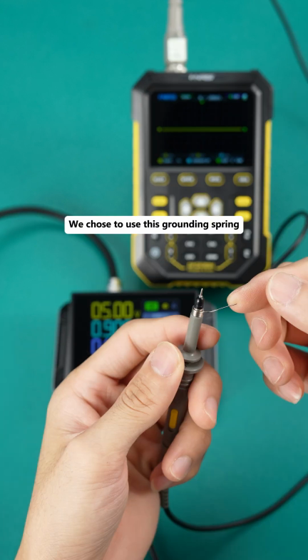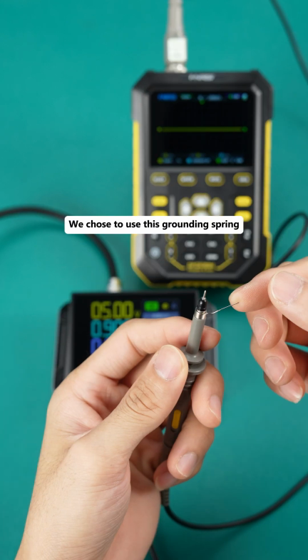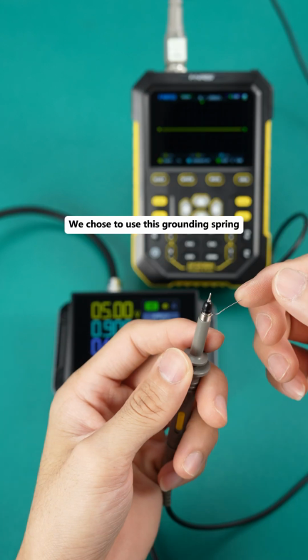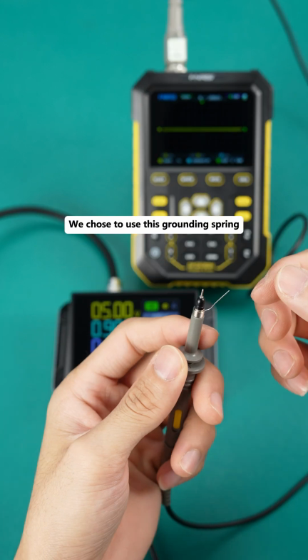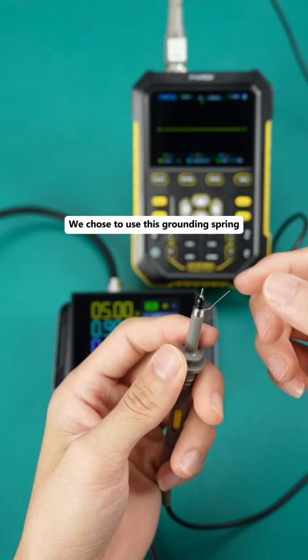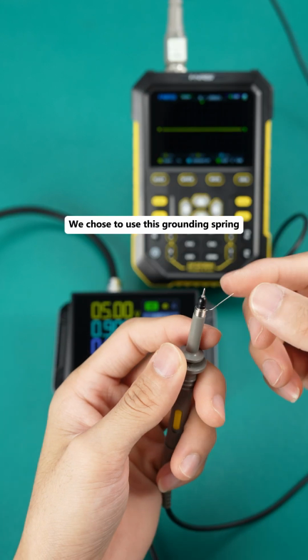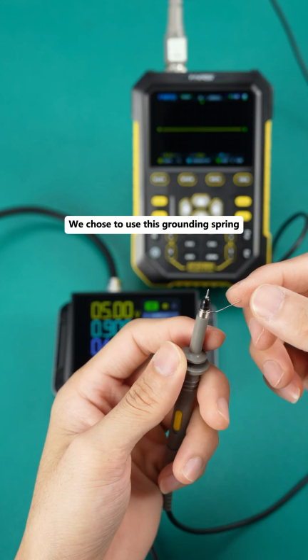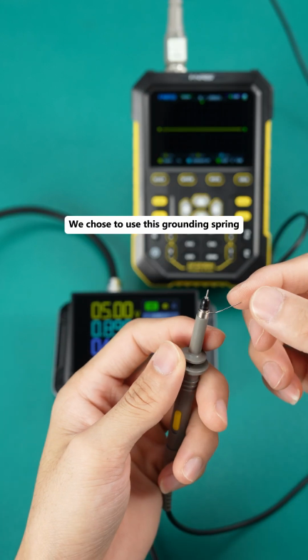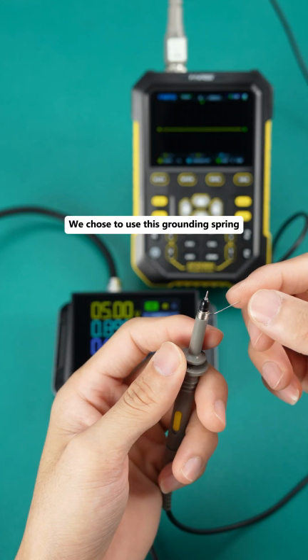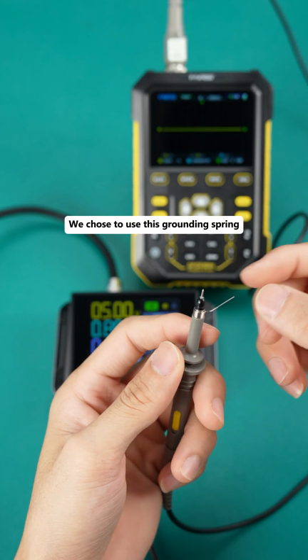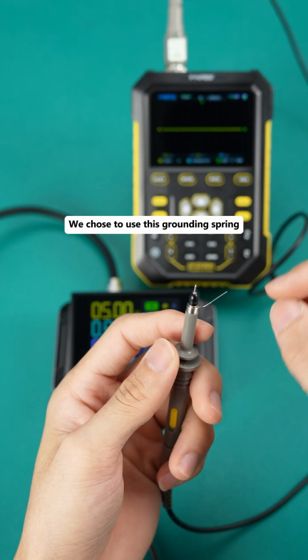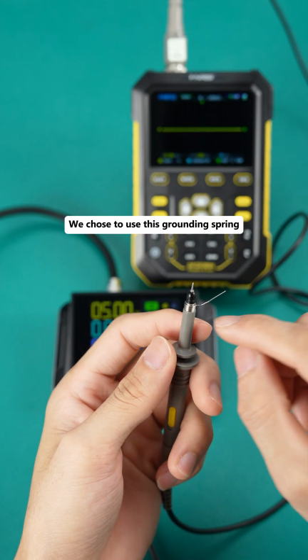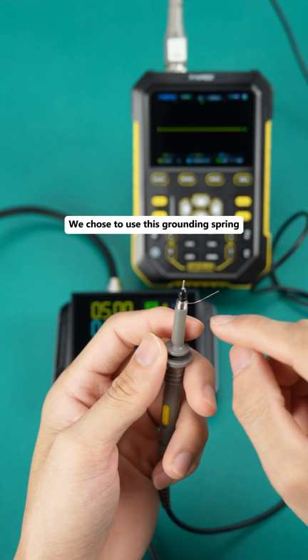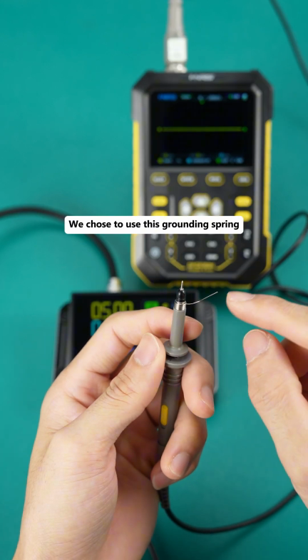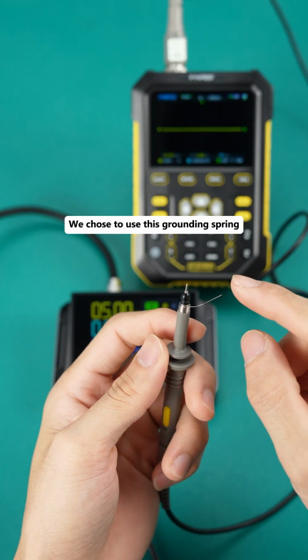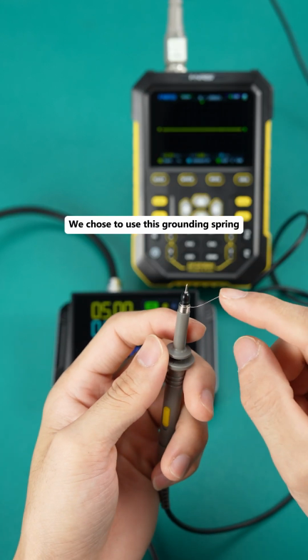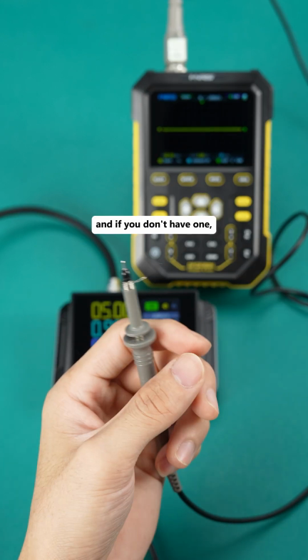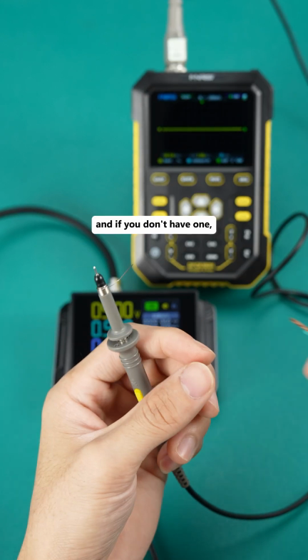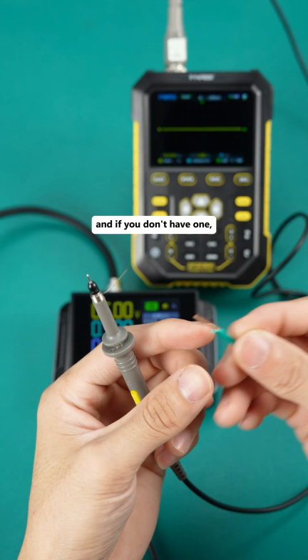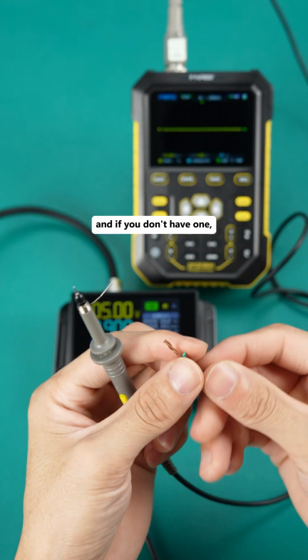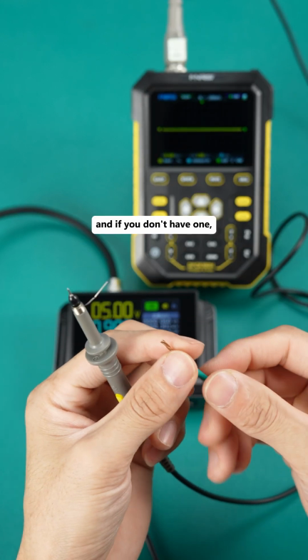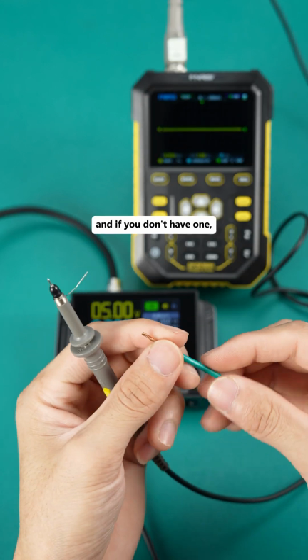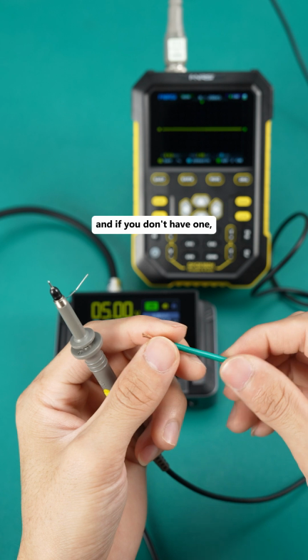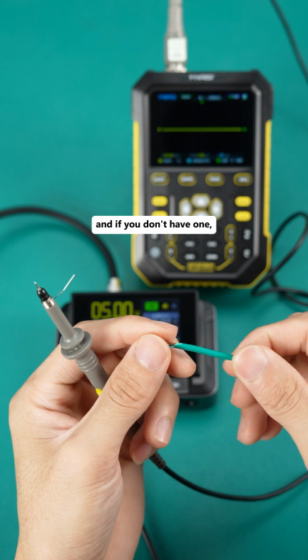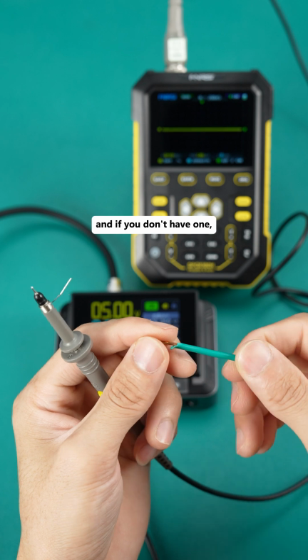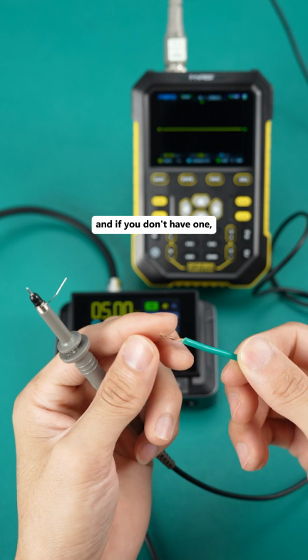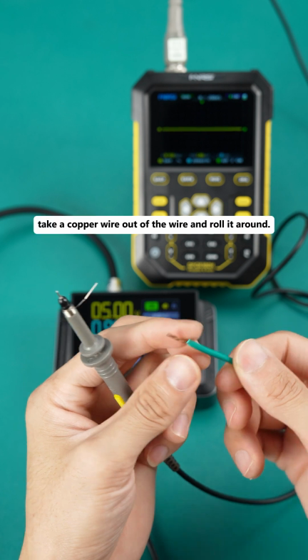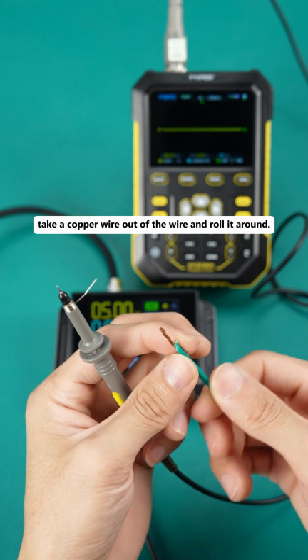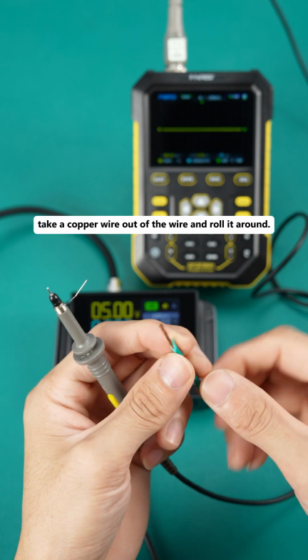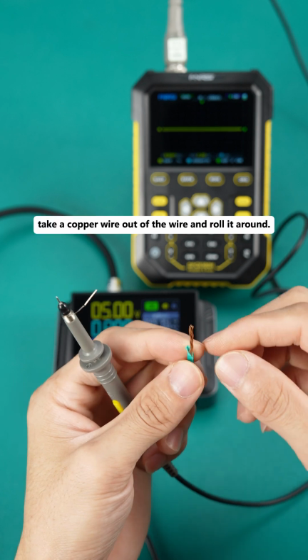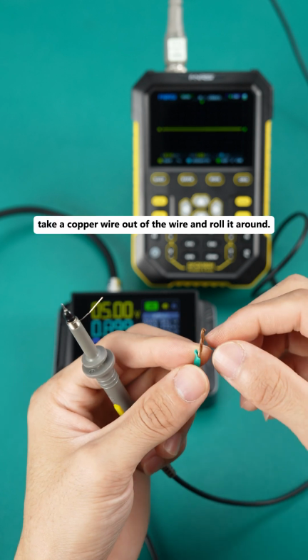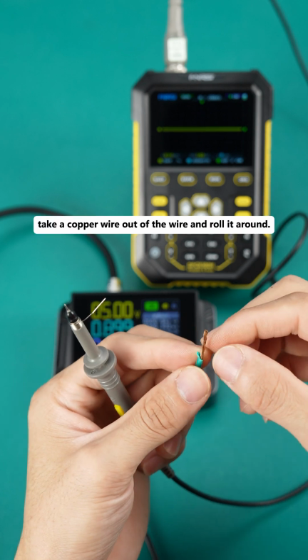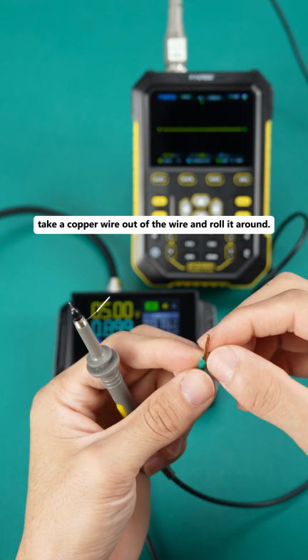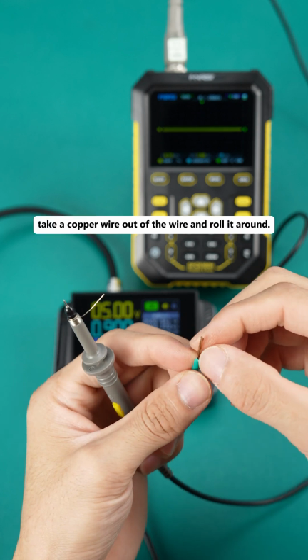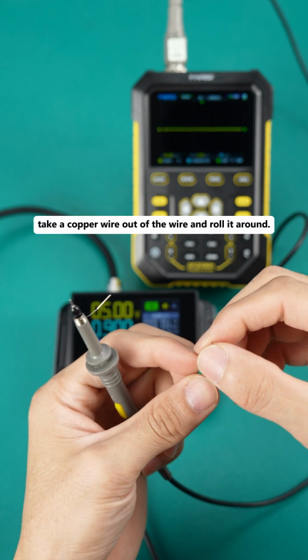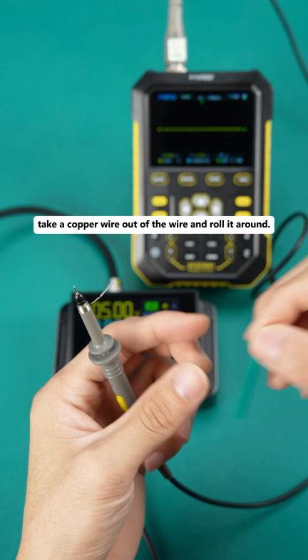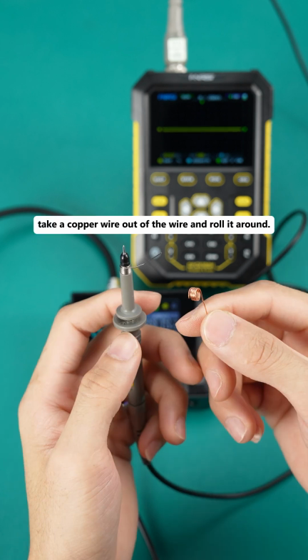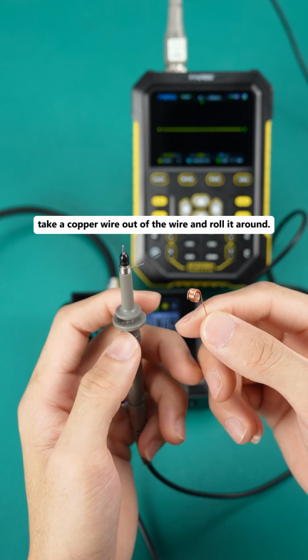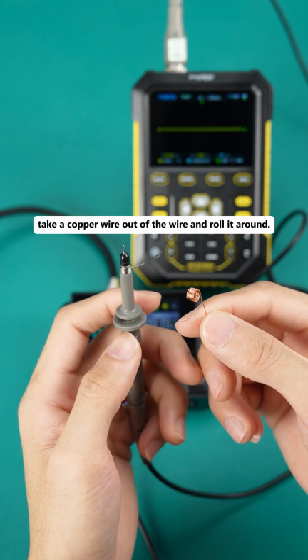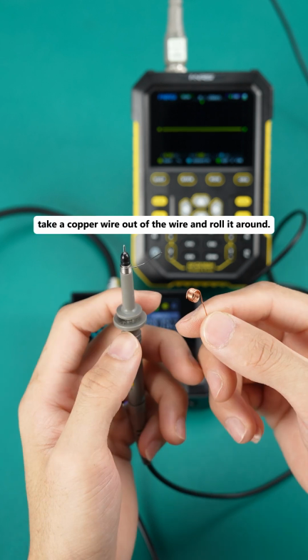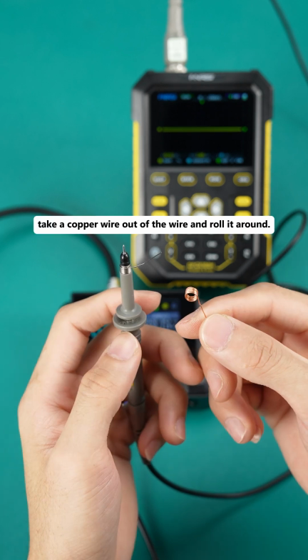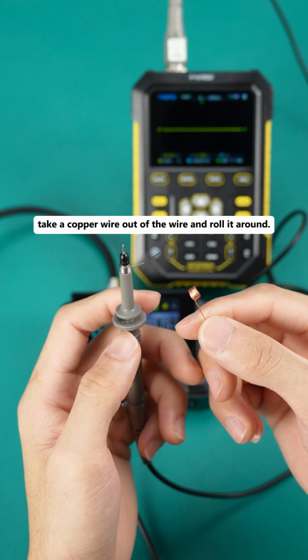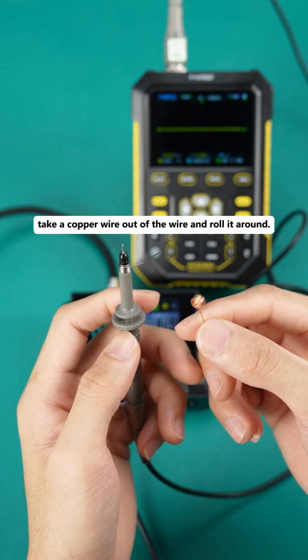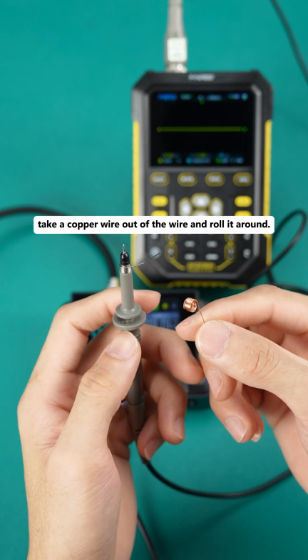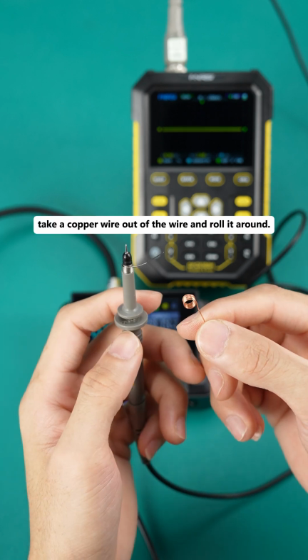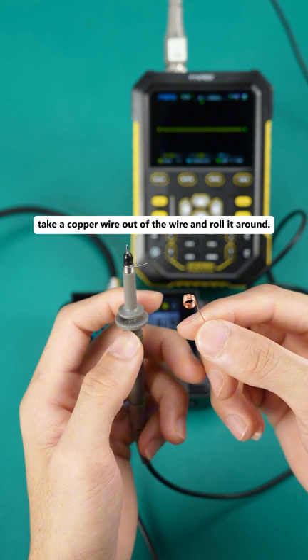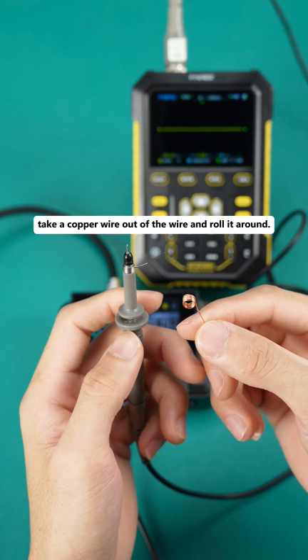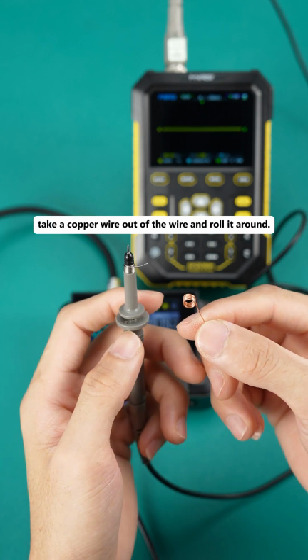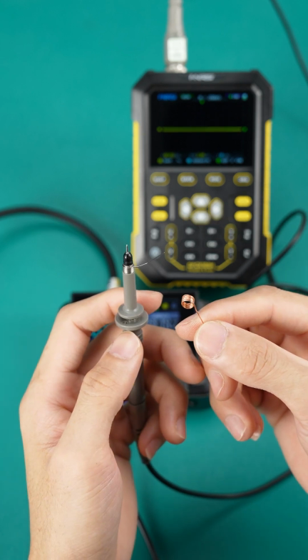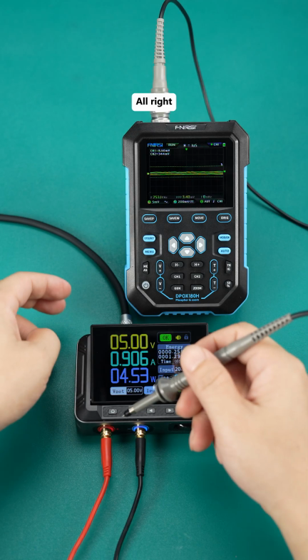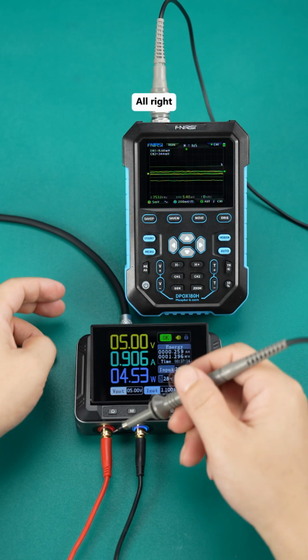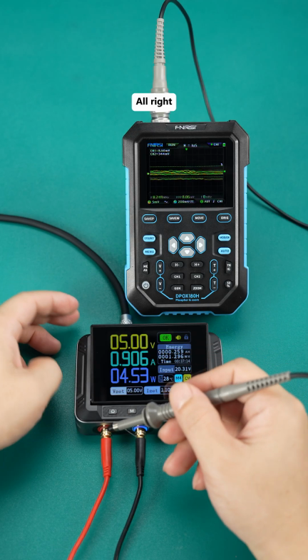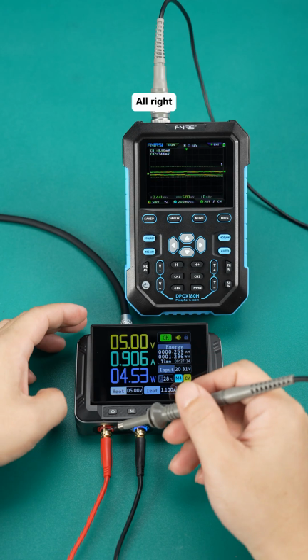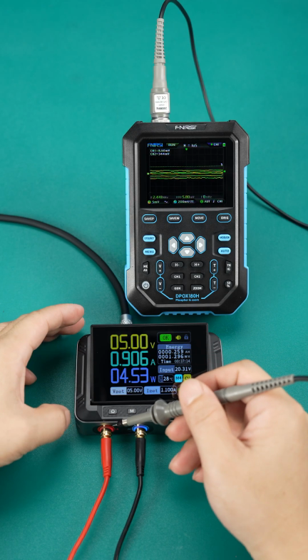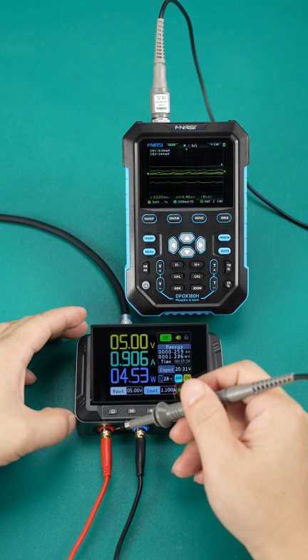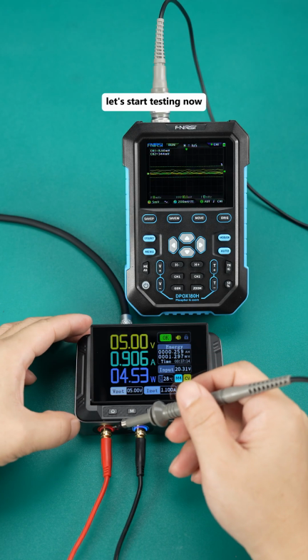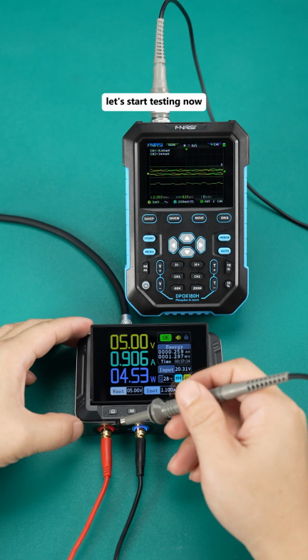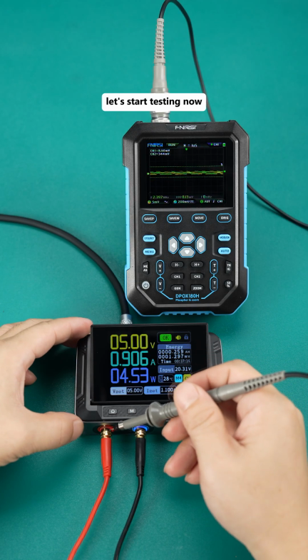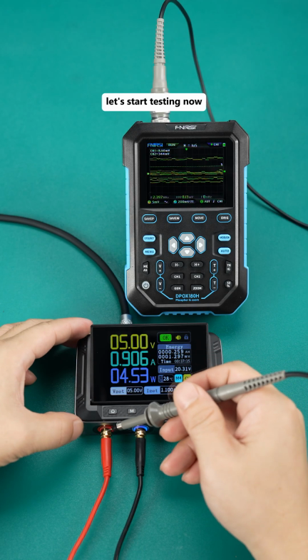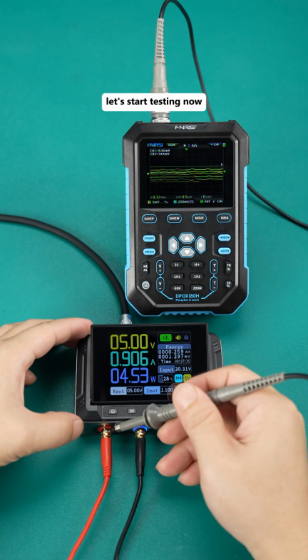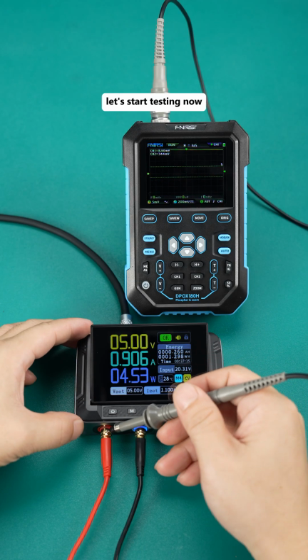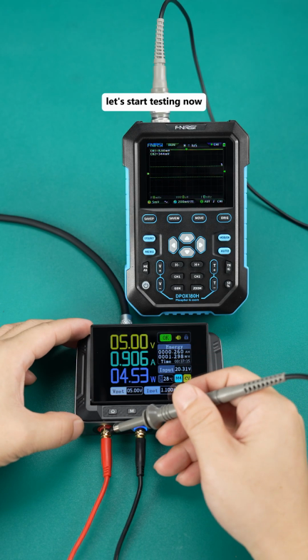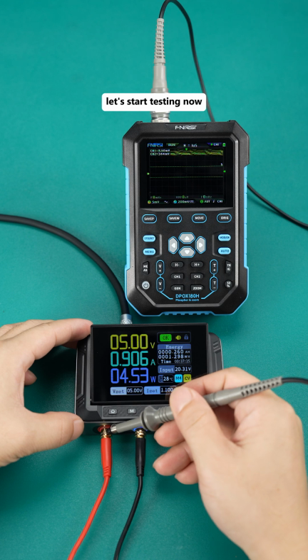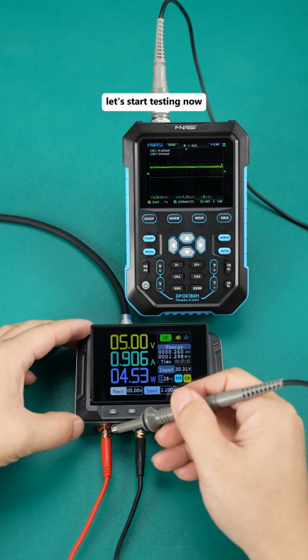We chose to use a grounding spring, and if you don't have one, take a copper wire out of a wire and roll it around. Alright, let's start testing now.